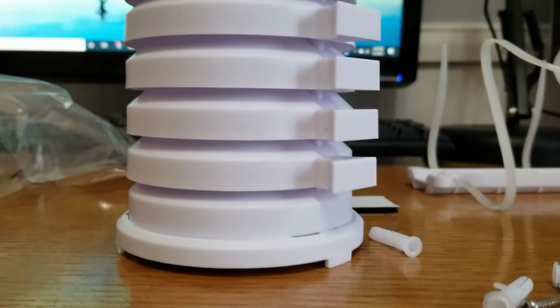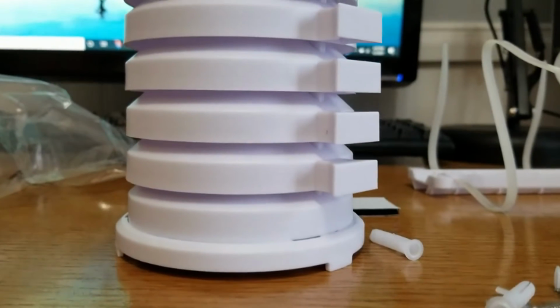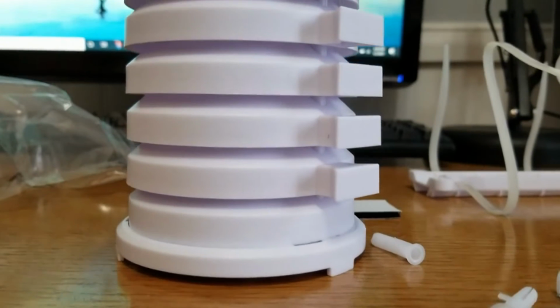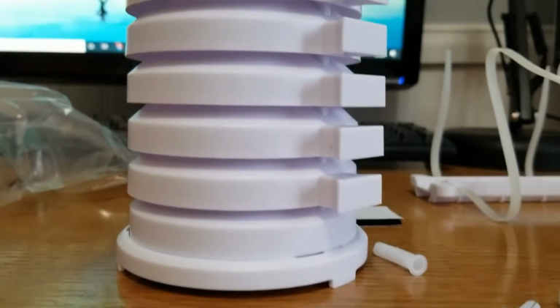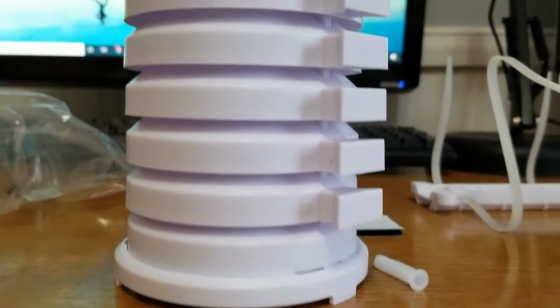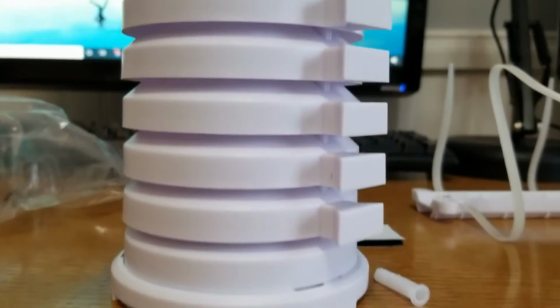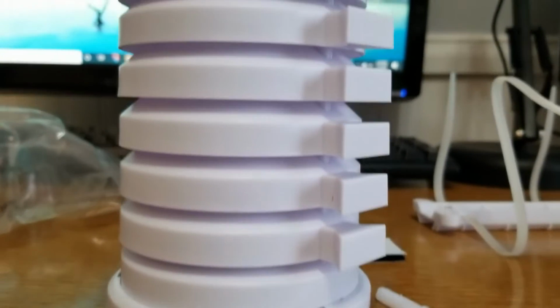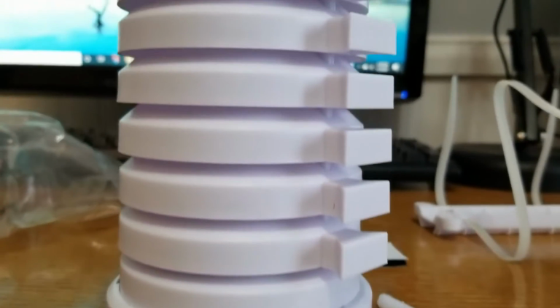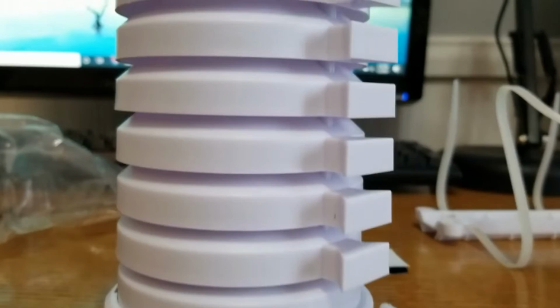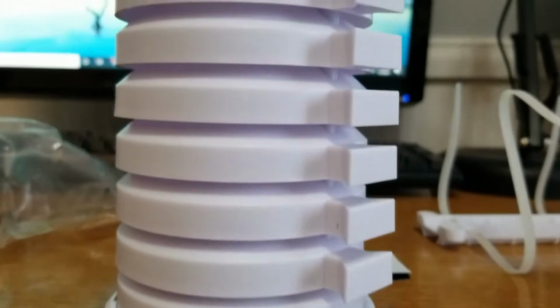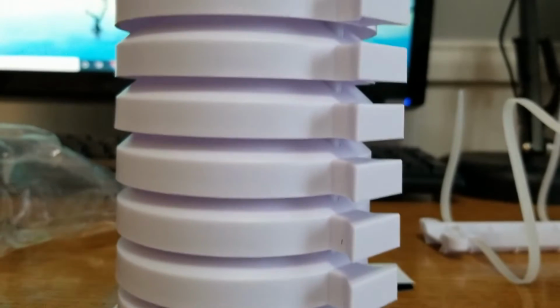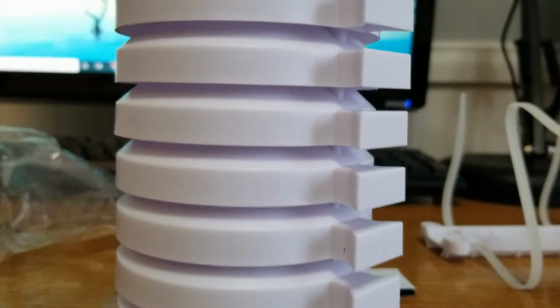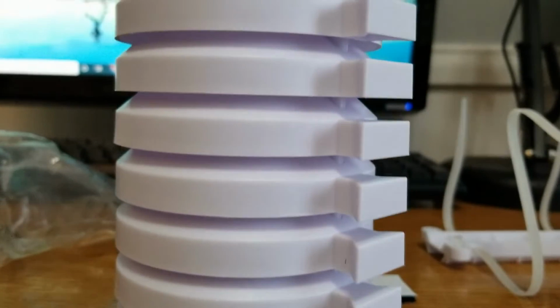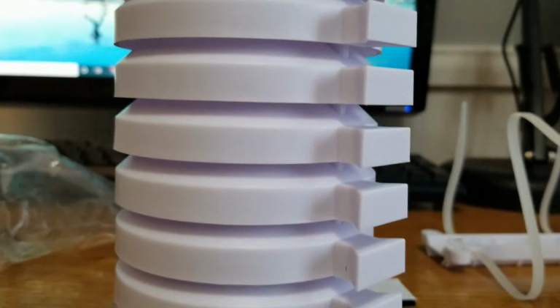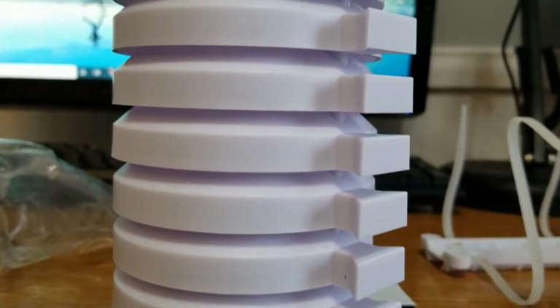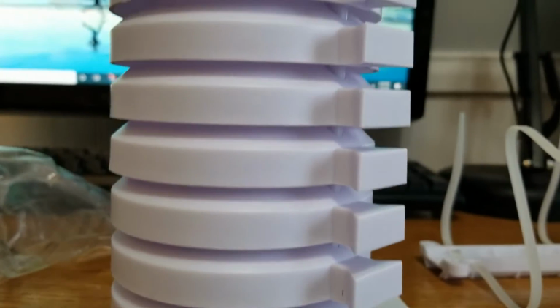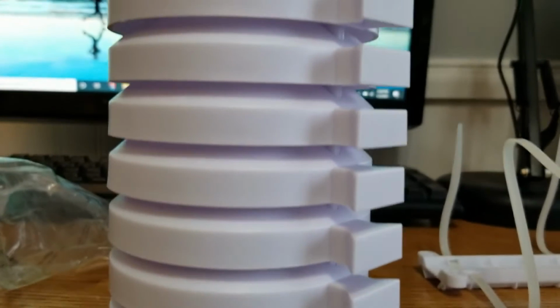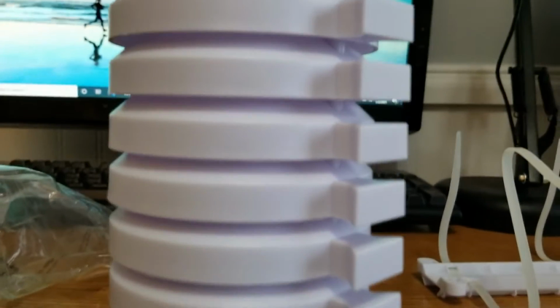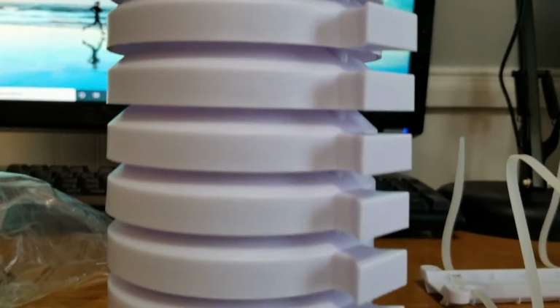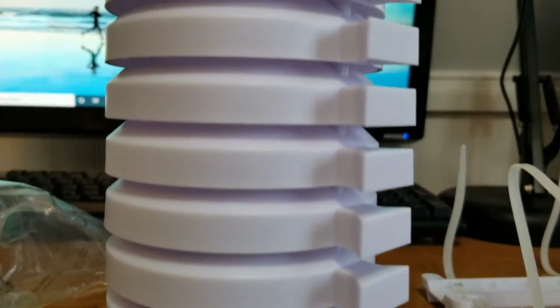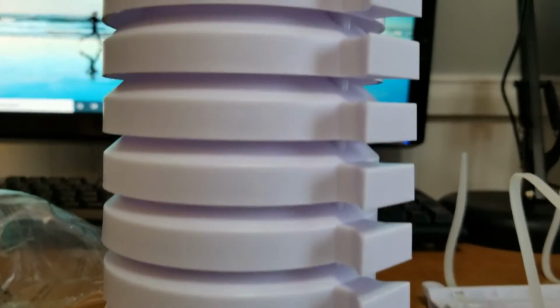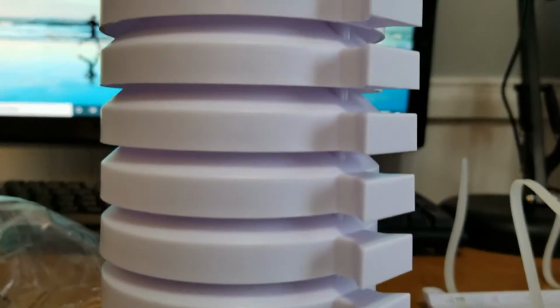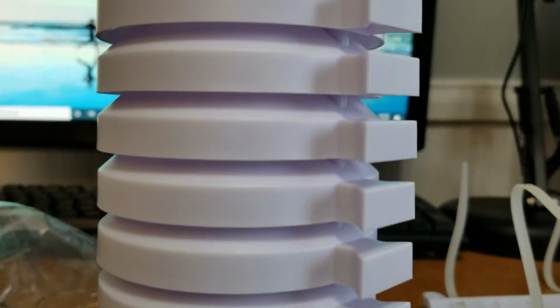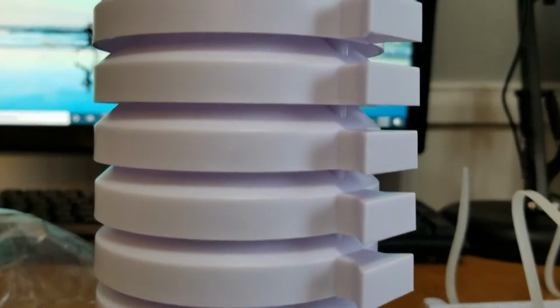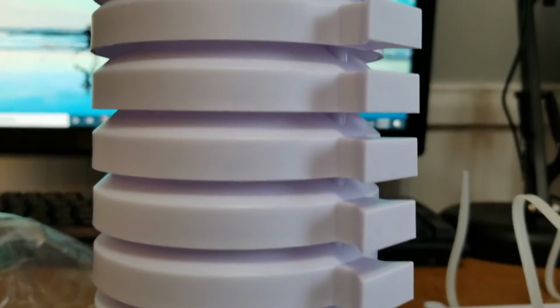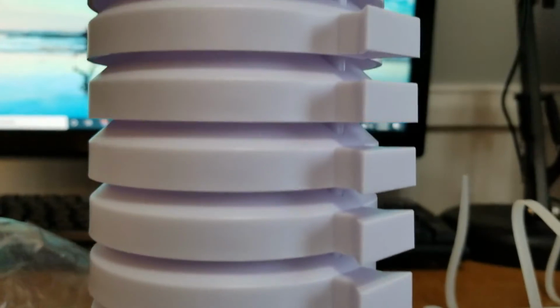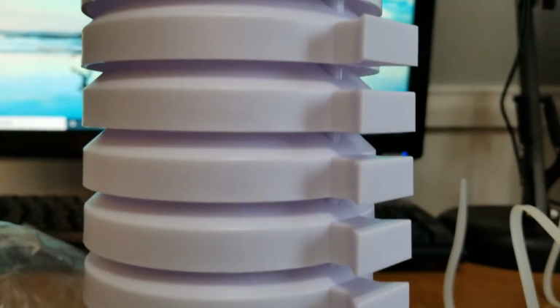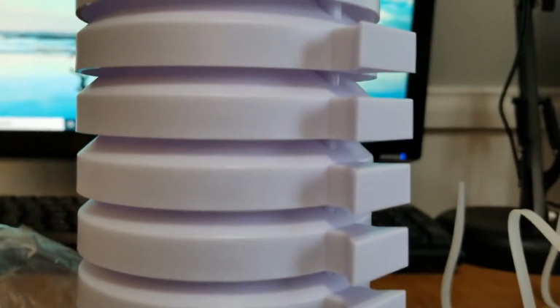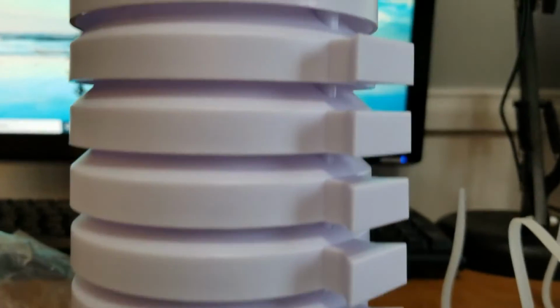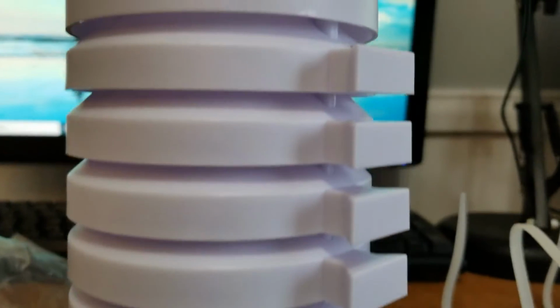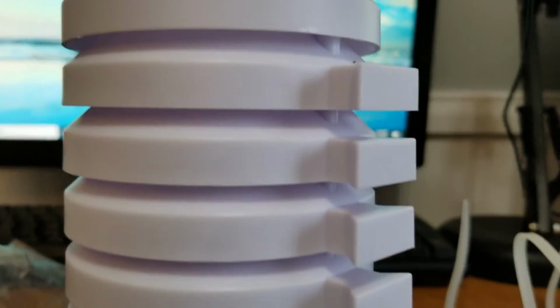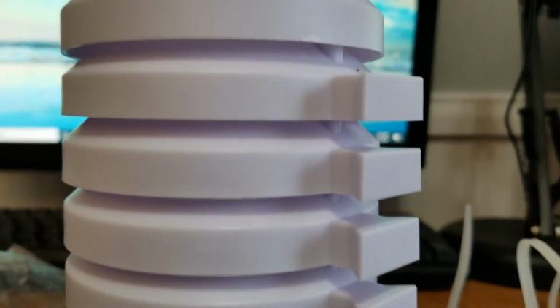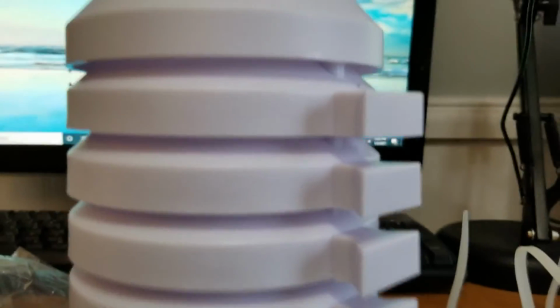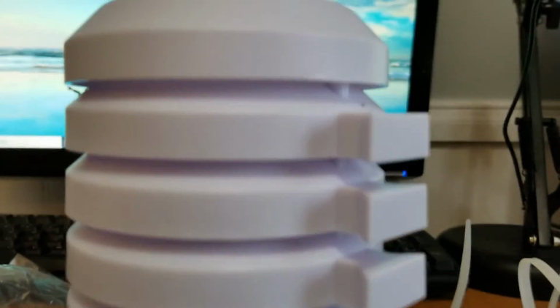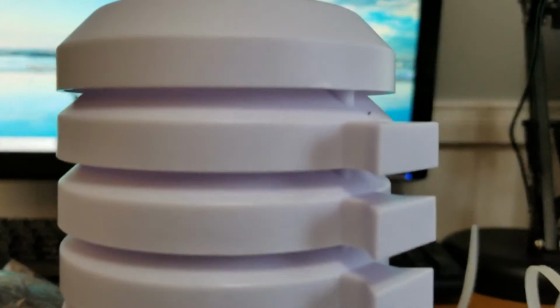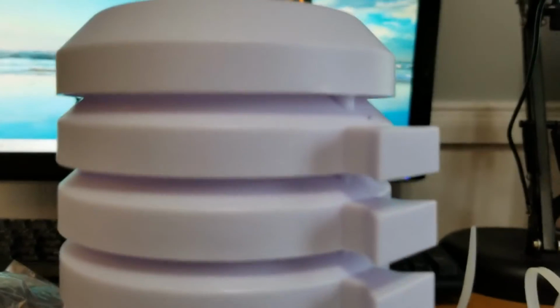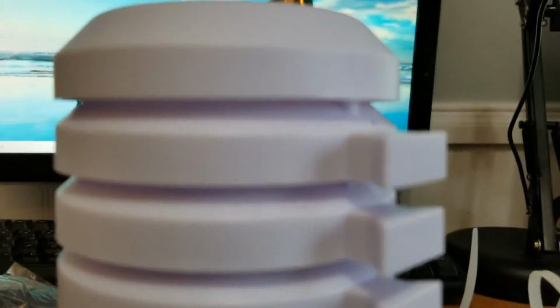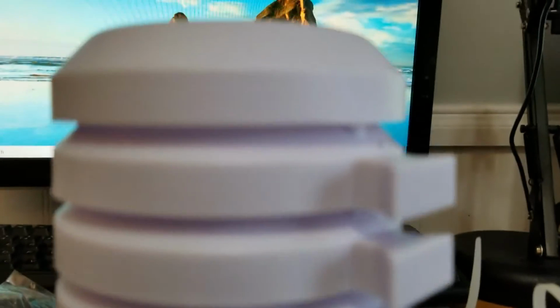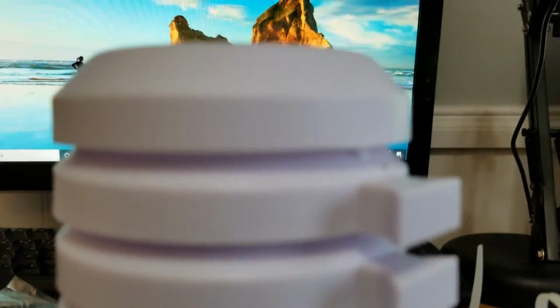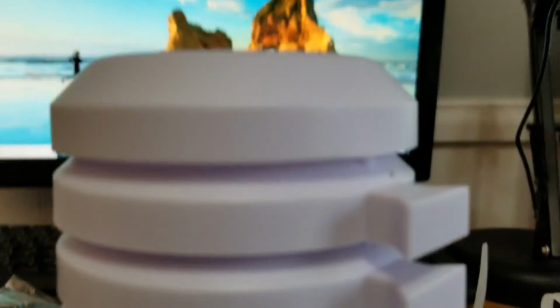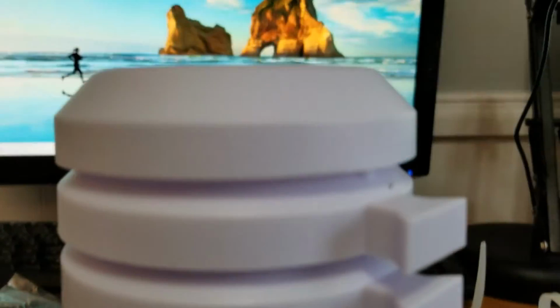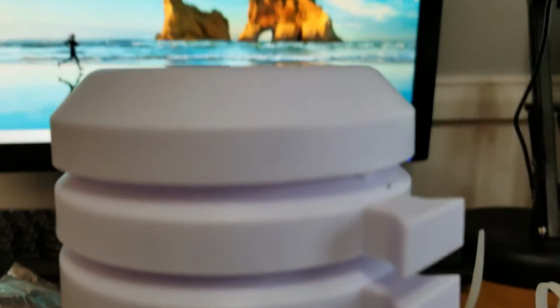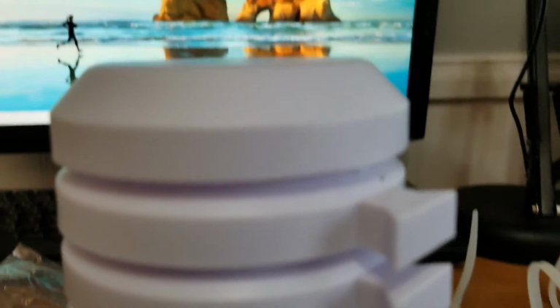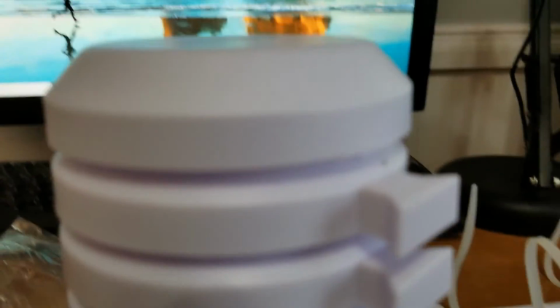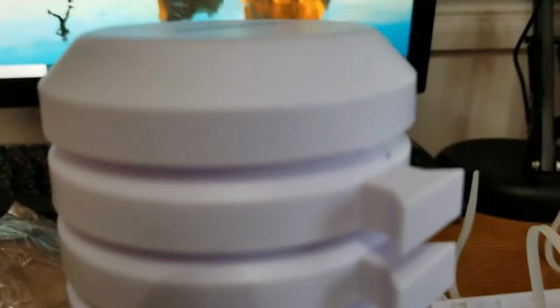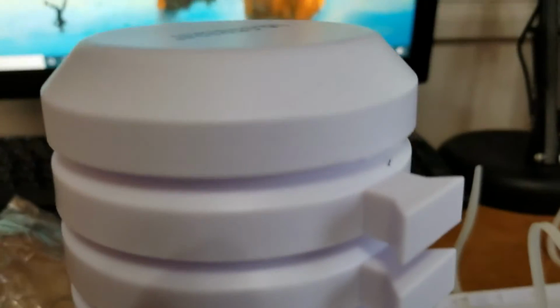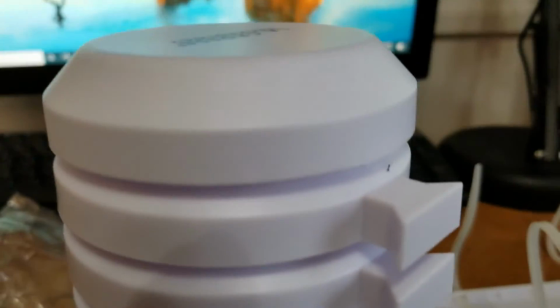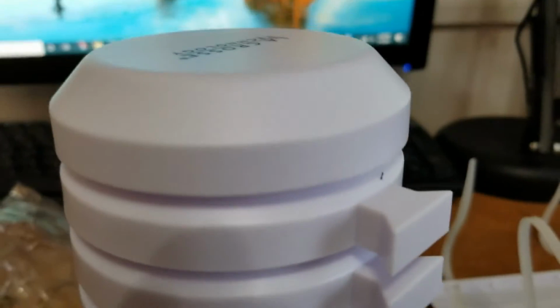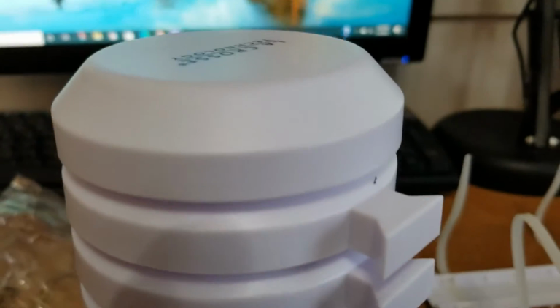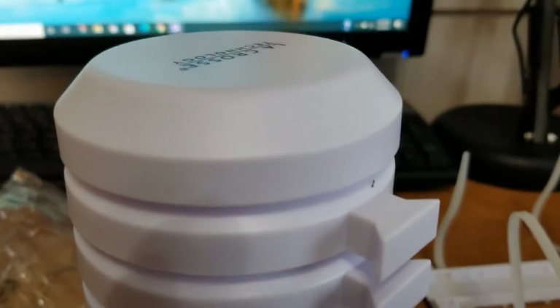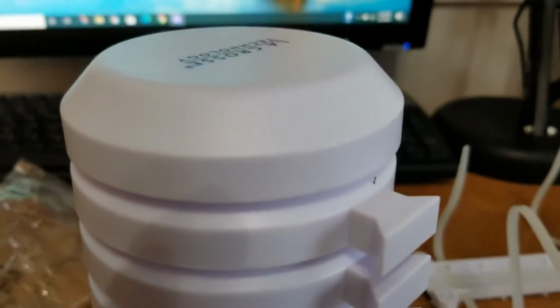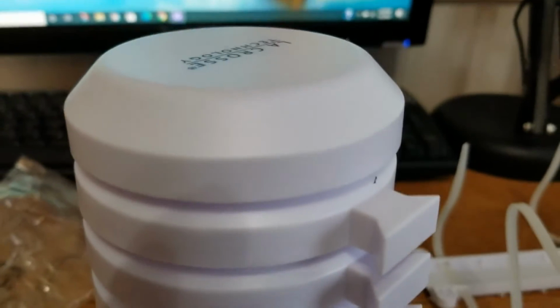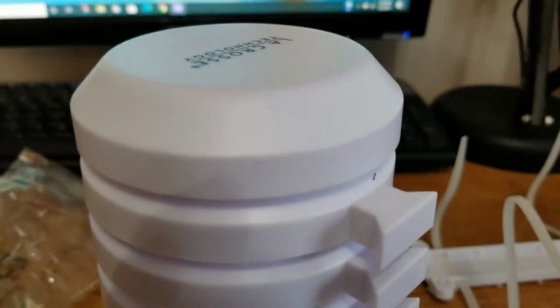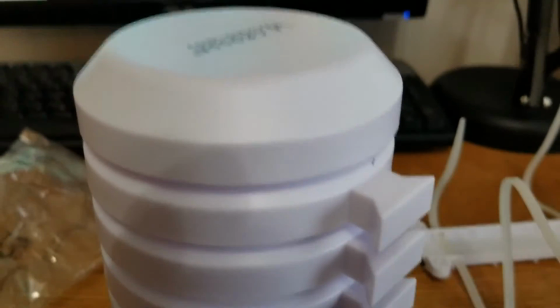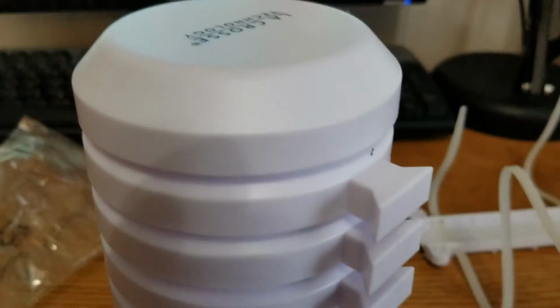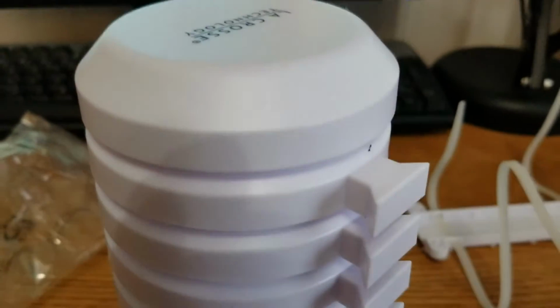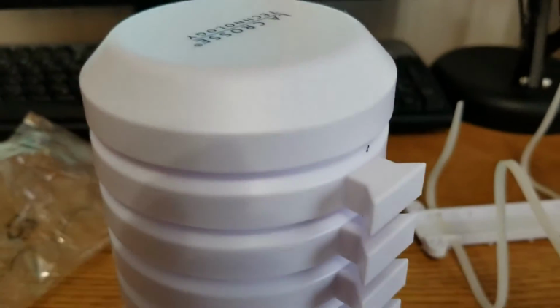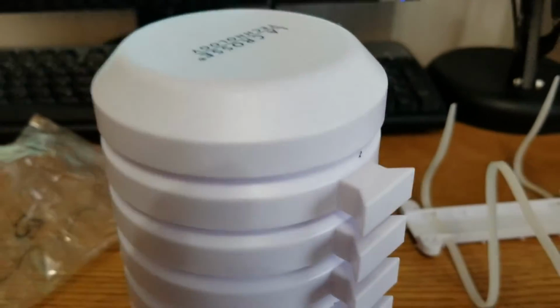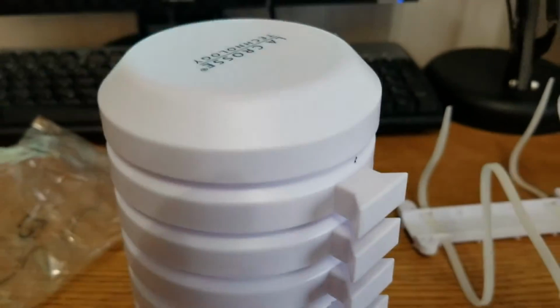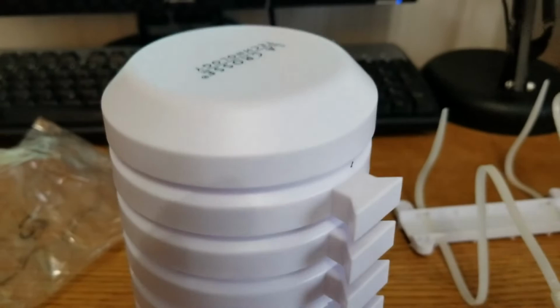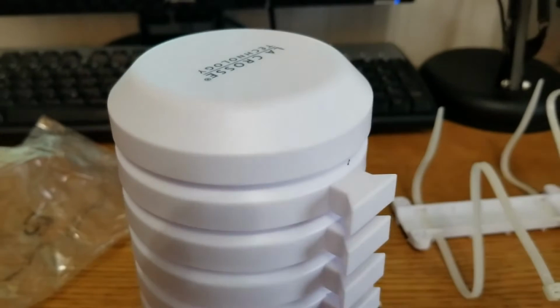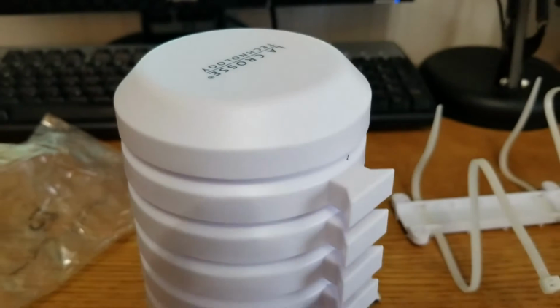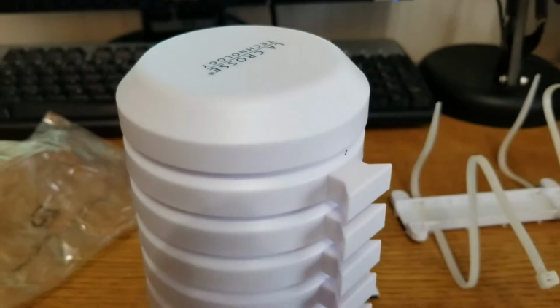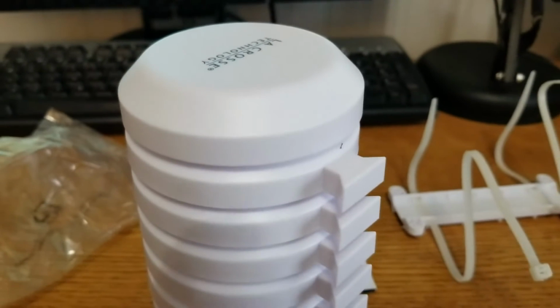This sensor shield has a weatherproof casing and I really like the tiered plate design that gives it plenty of air ventilation.